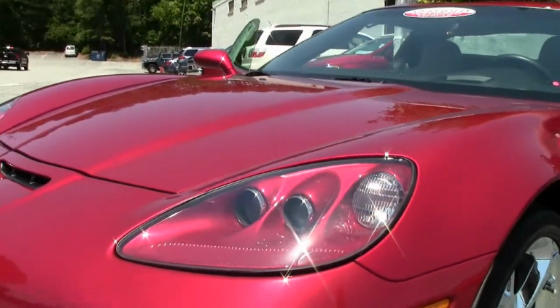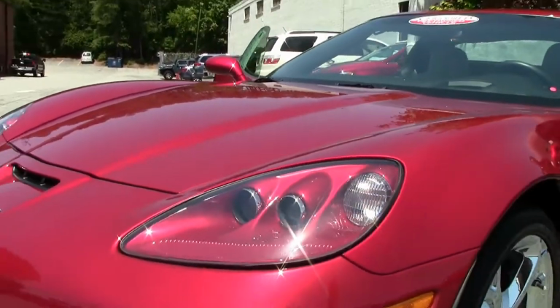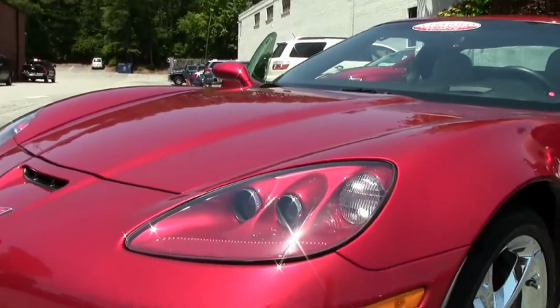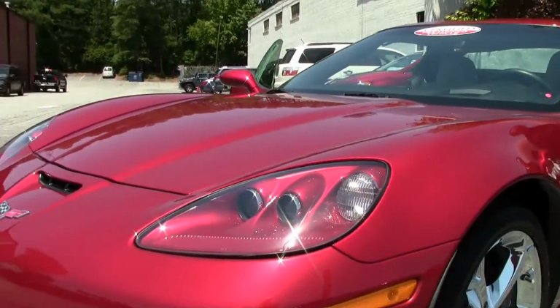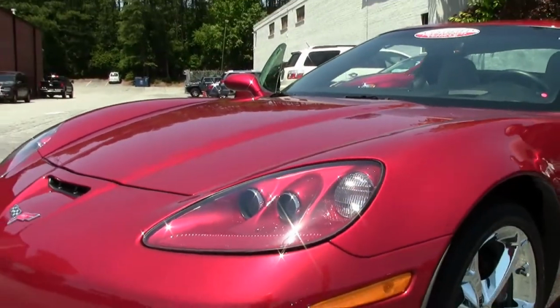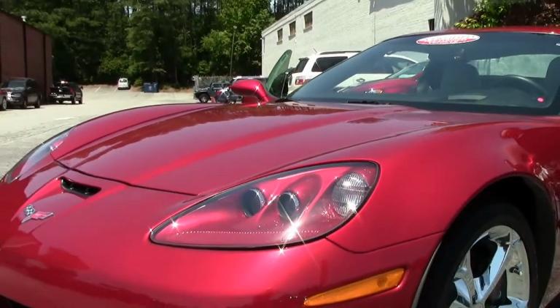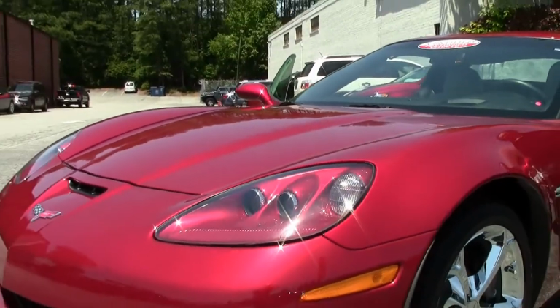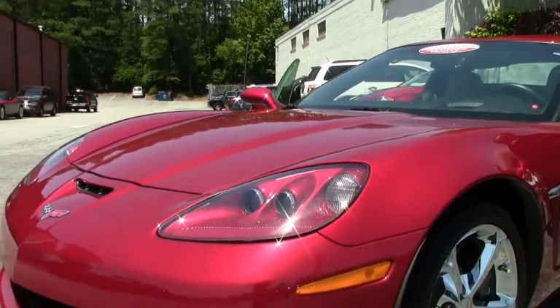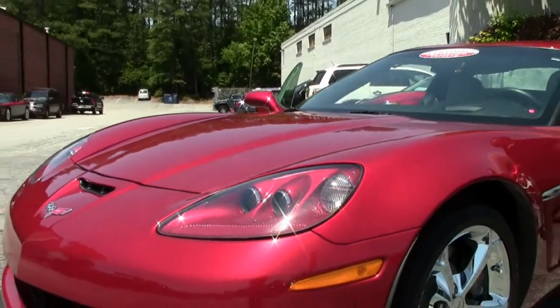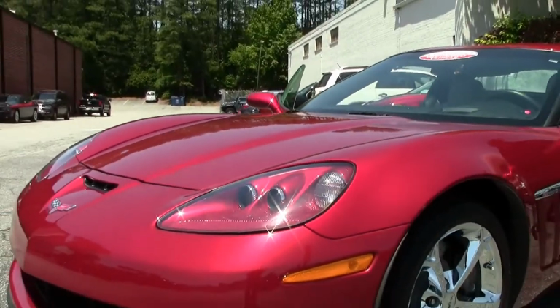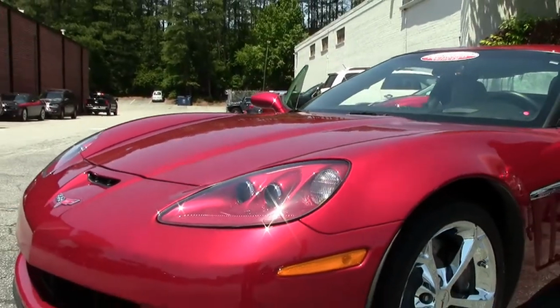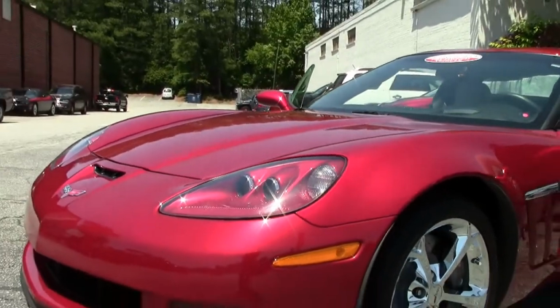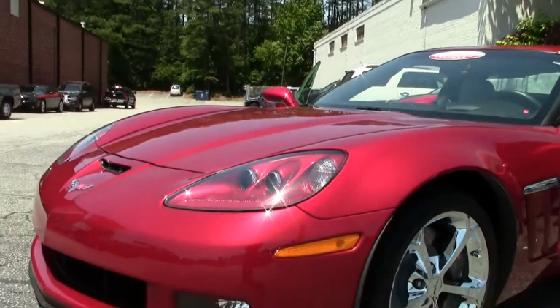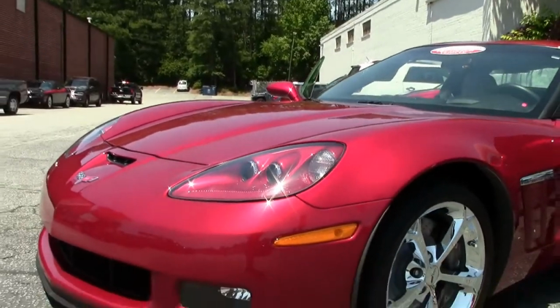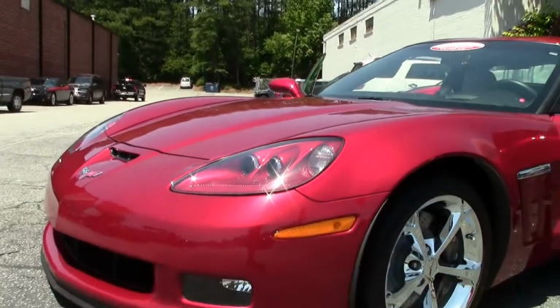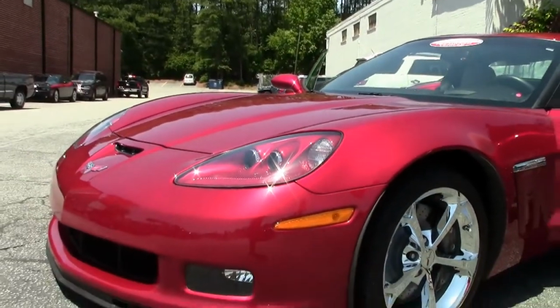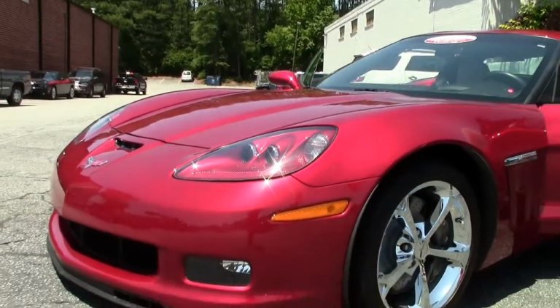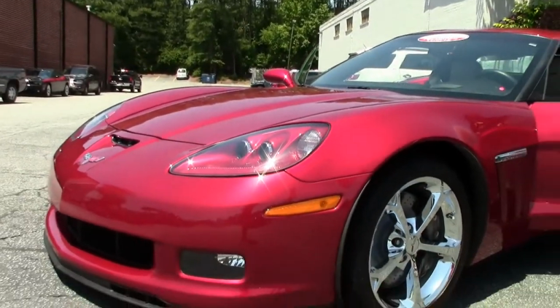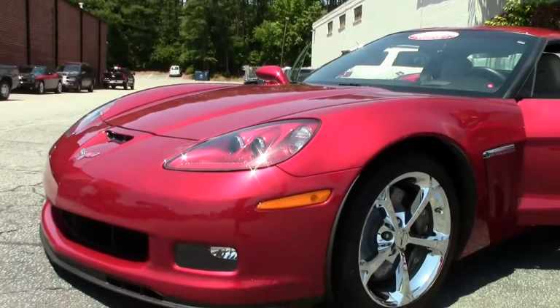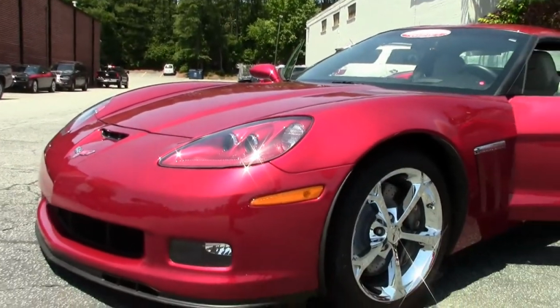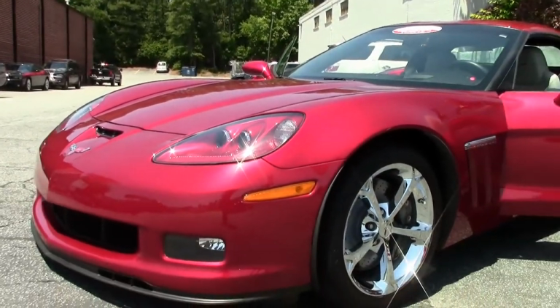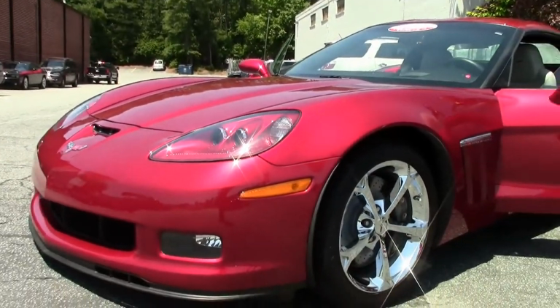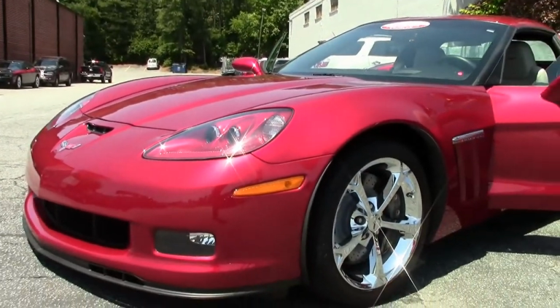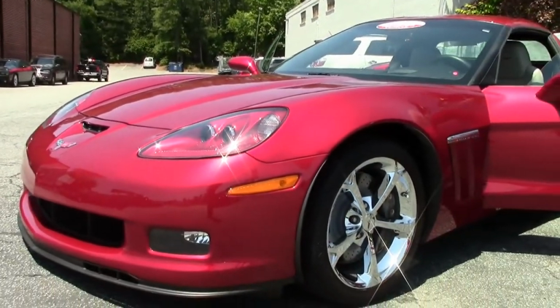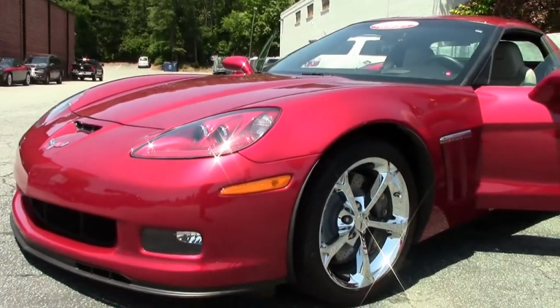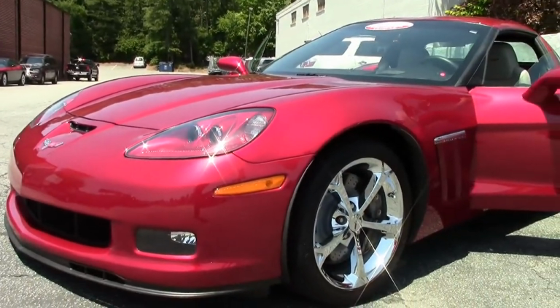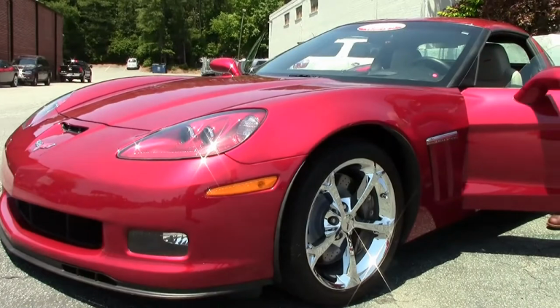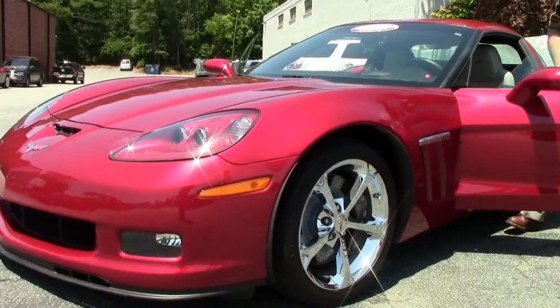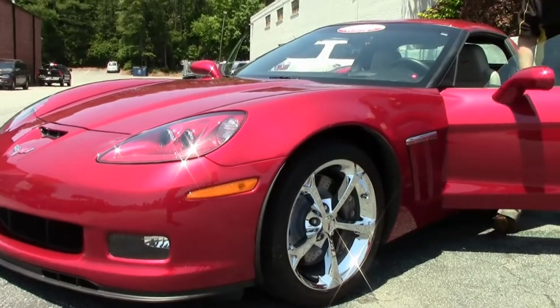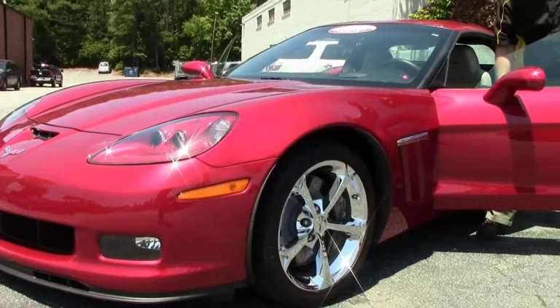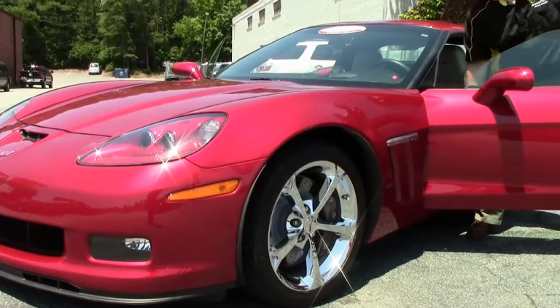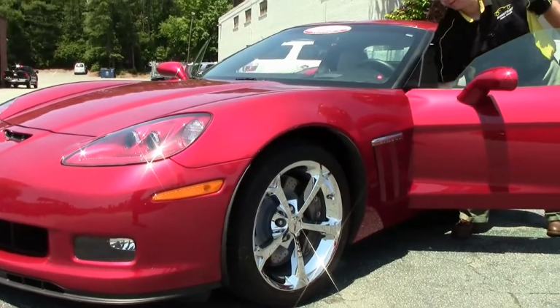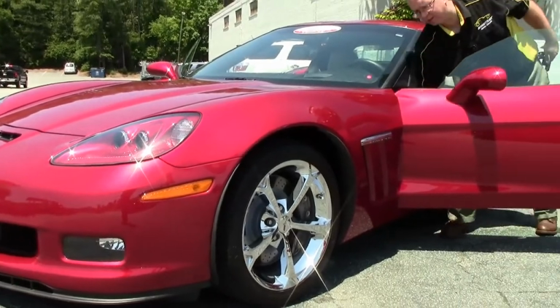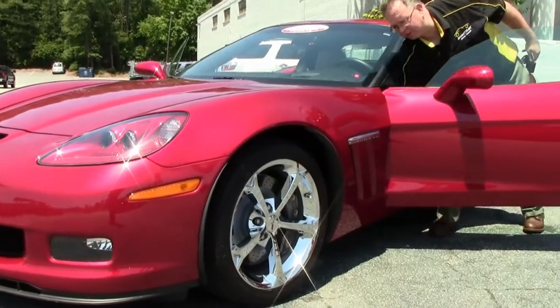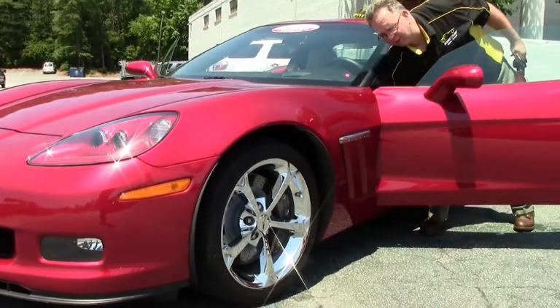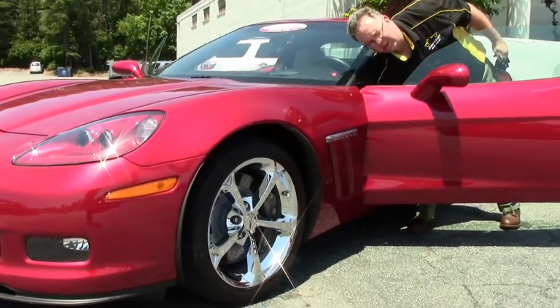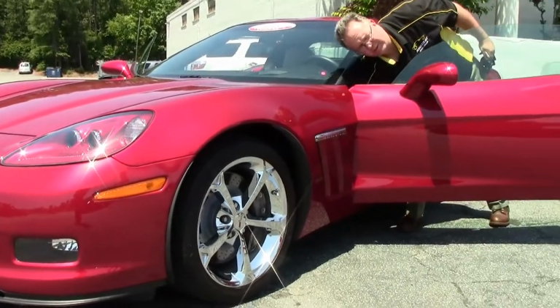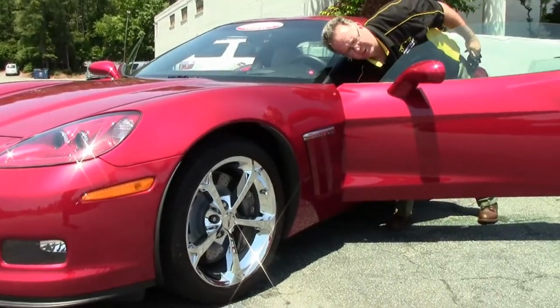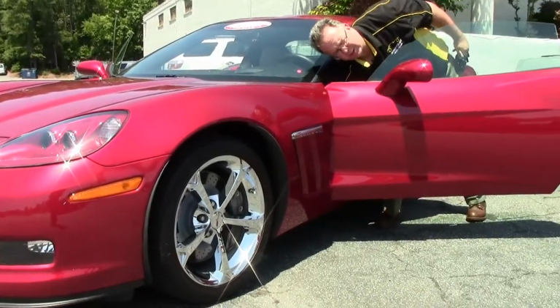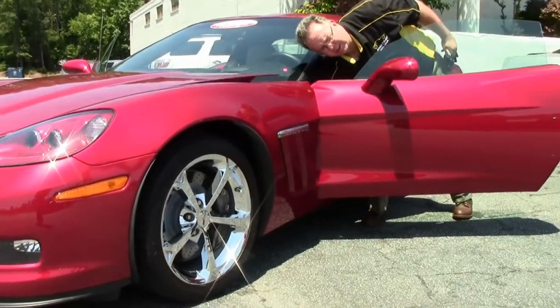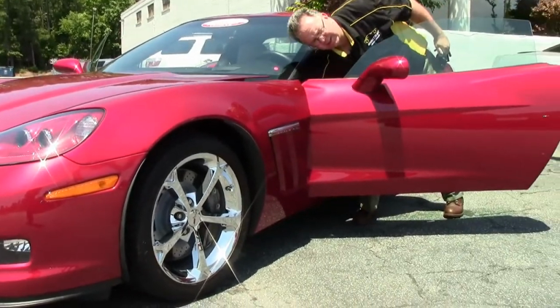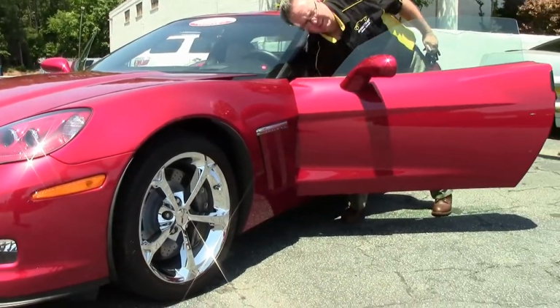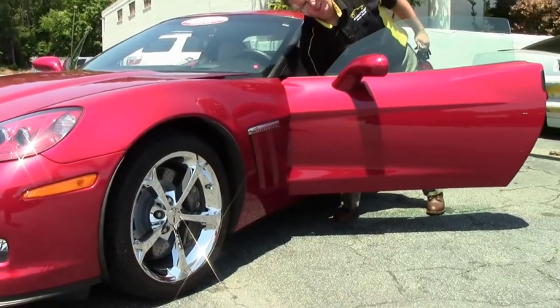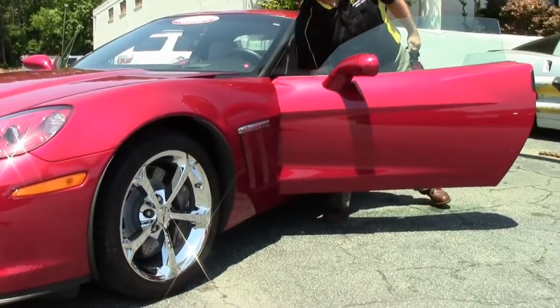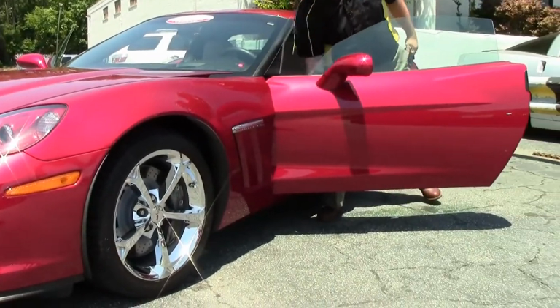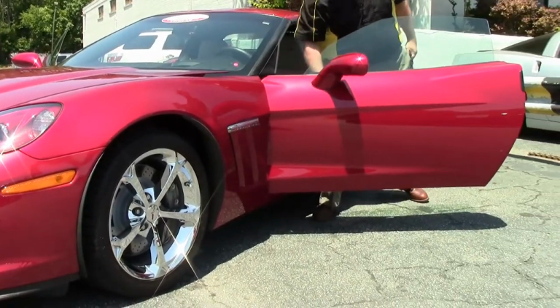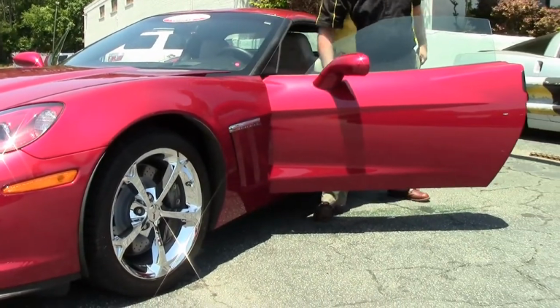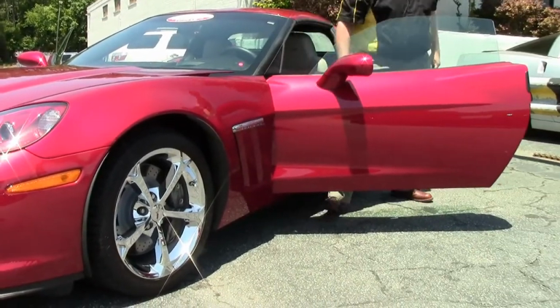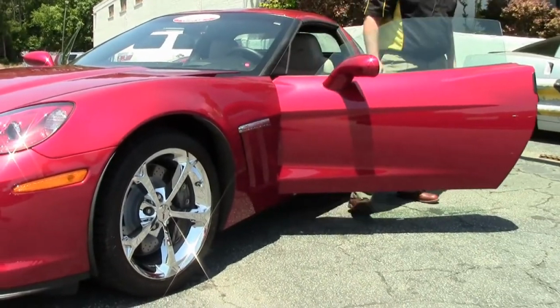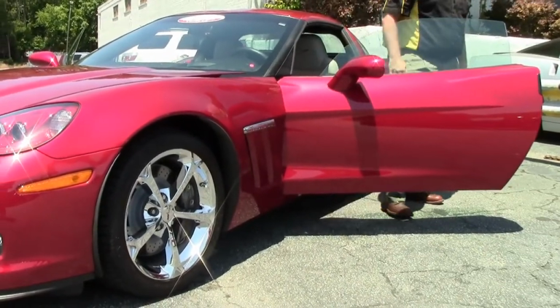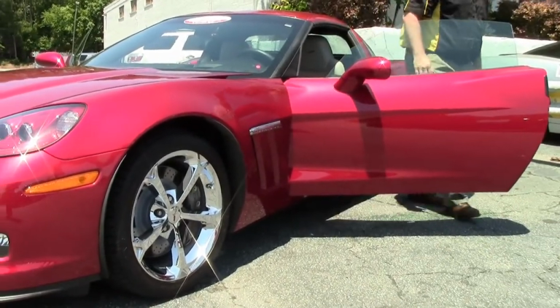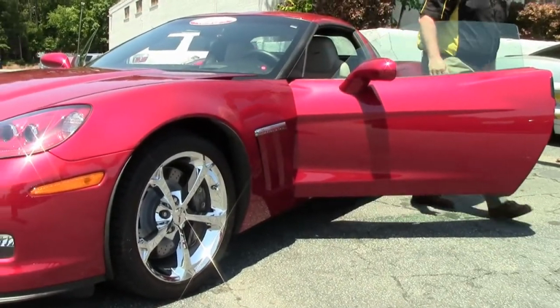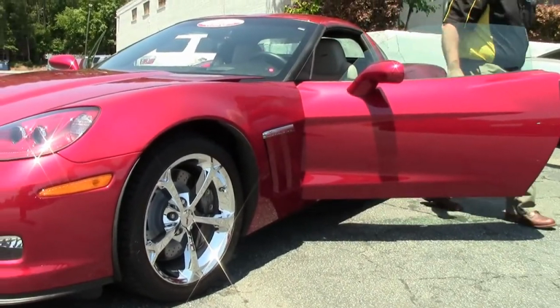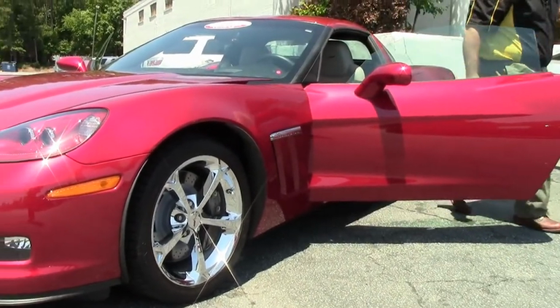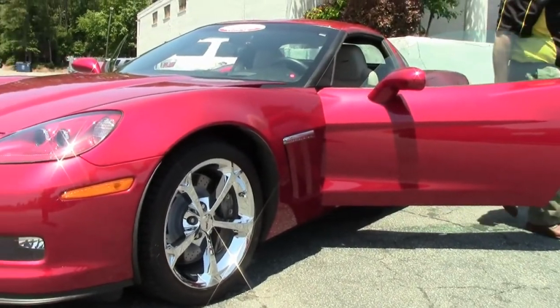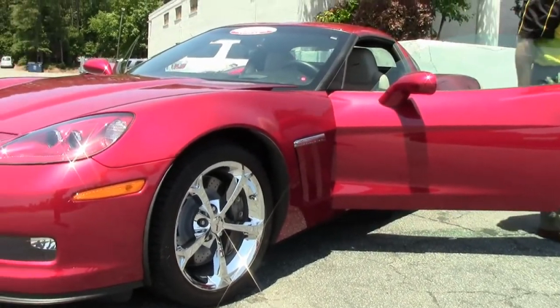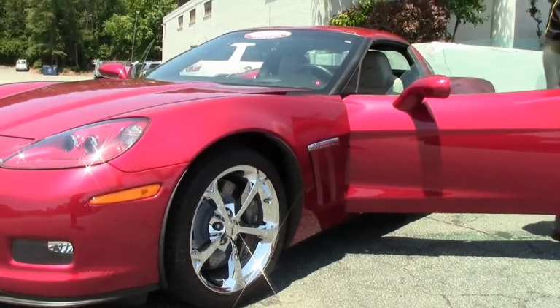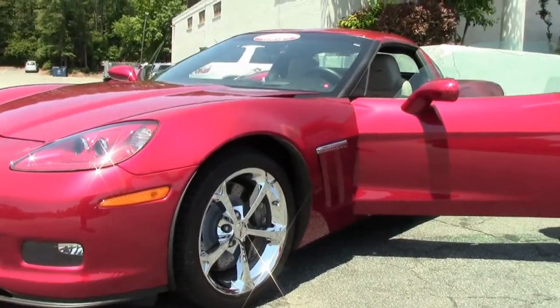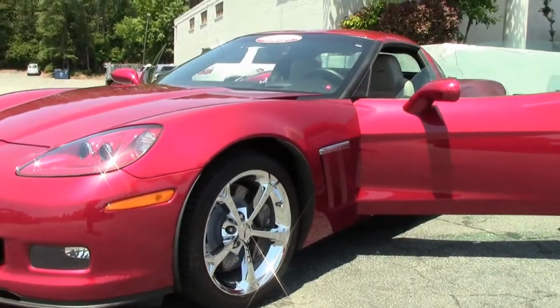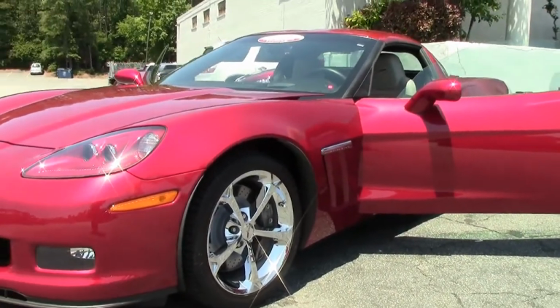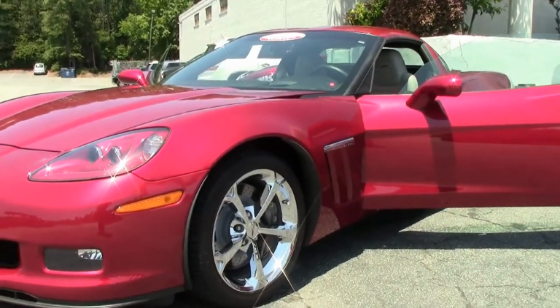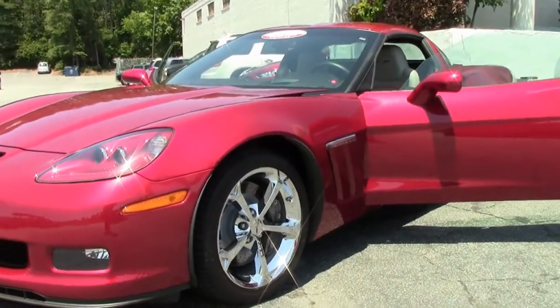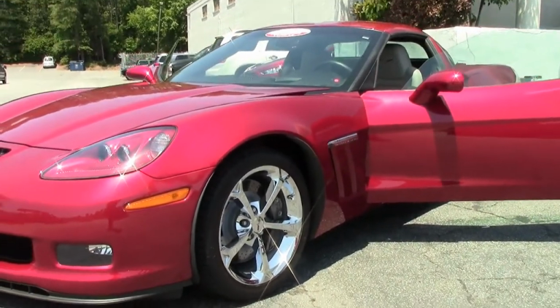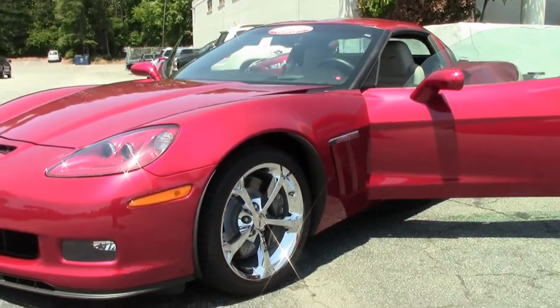And with only 8,000 miles, the paint on the car is indicative of that mileage — very nice and clean, free of any rock chips, scratches or issues.